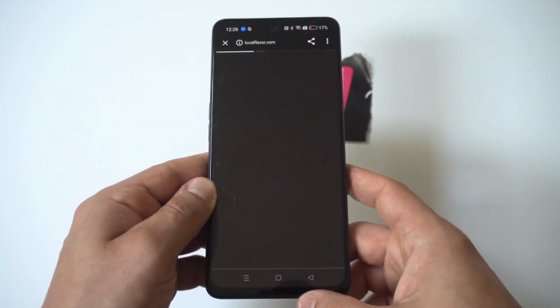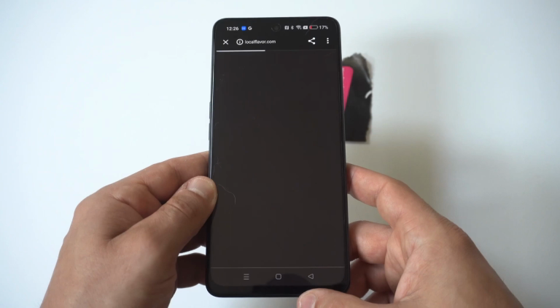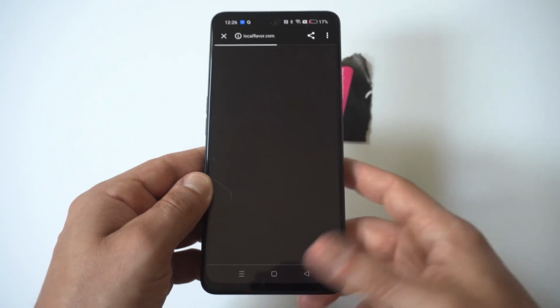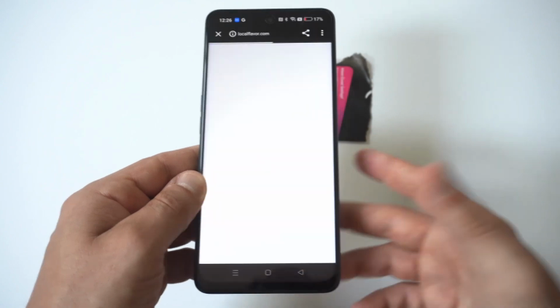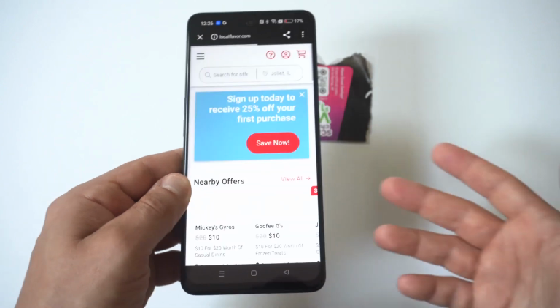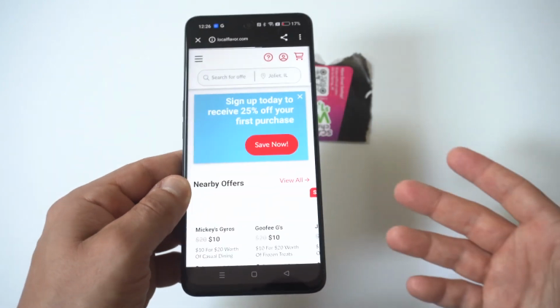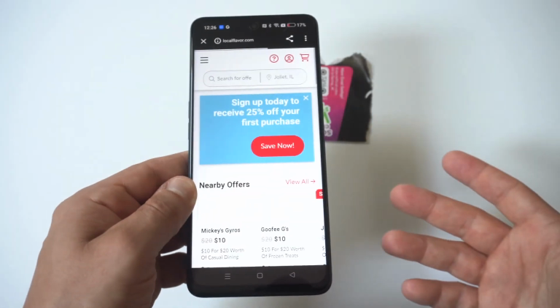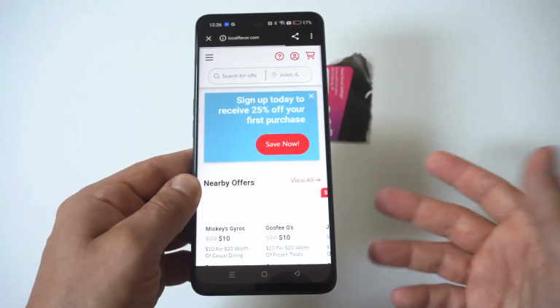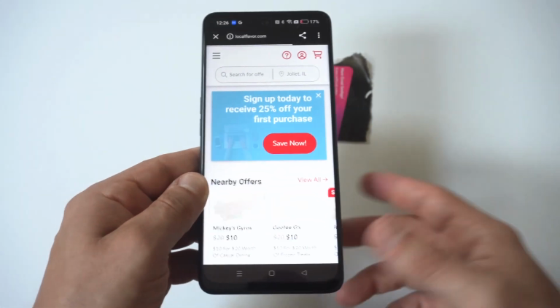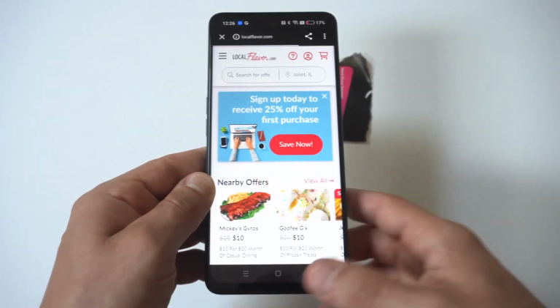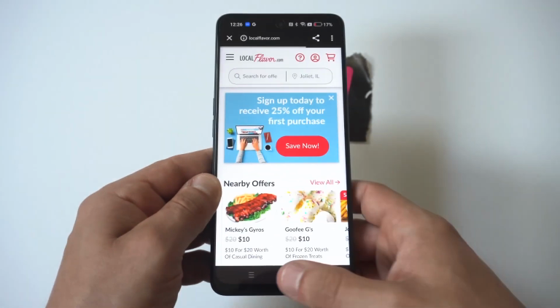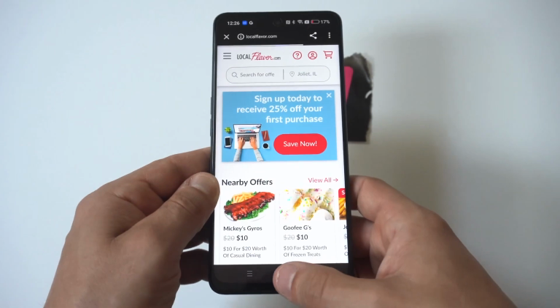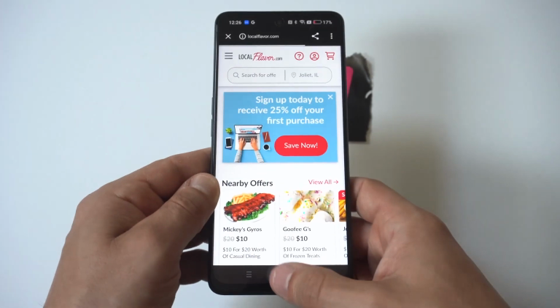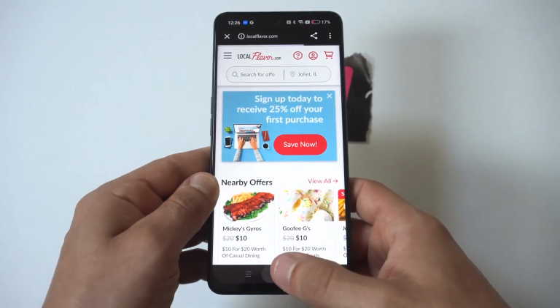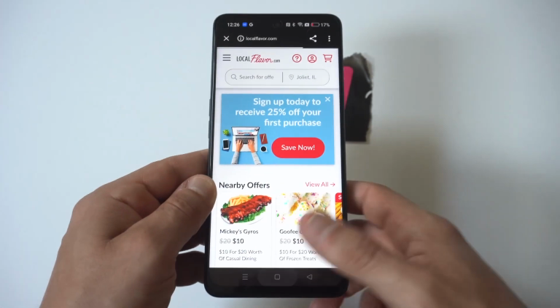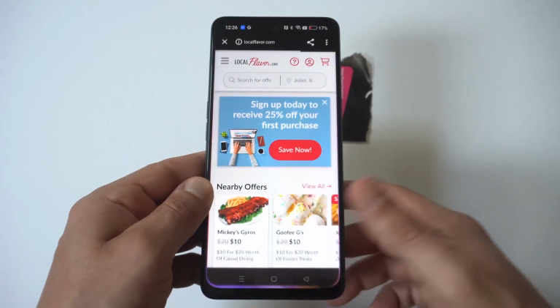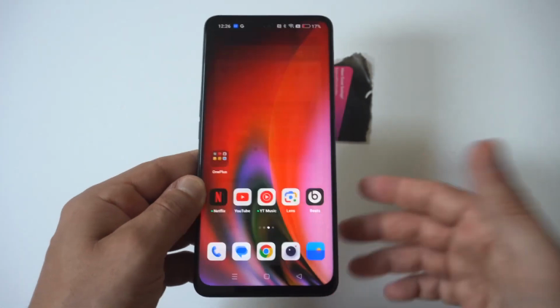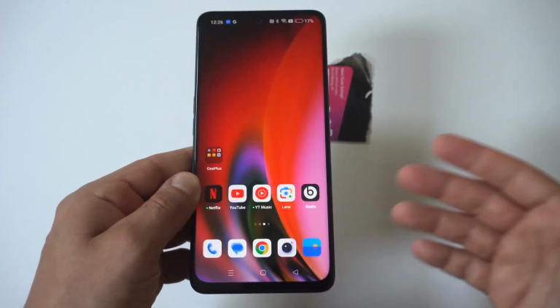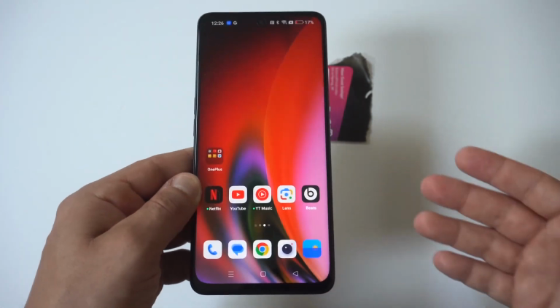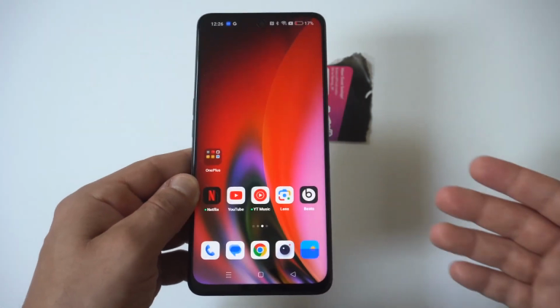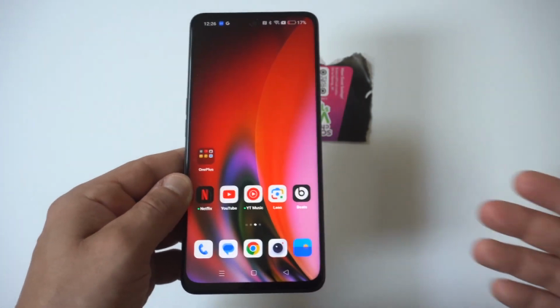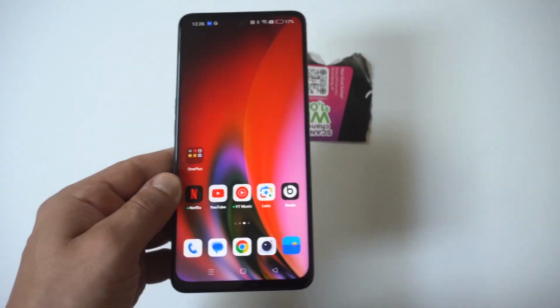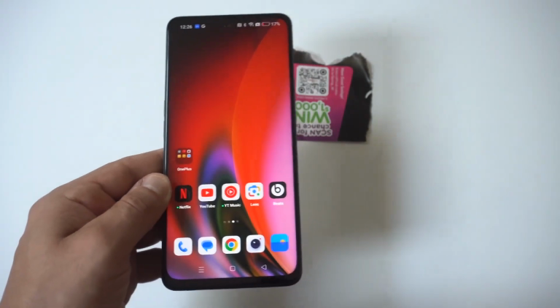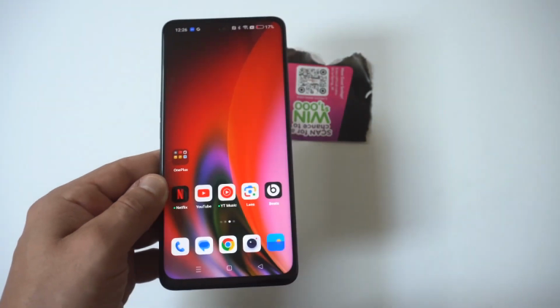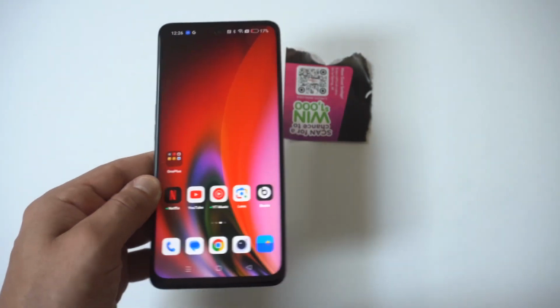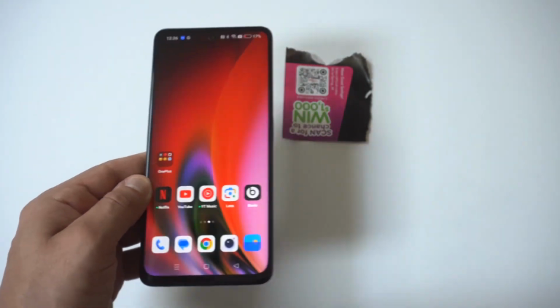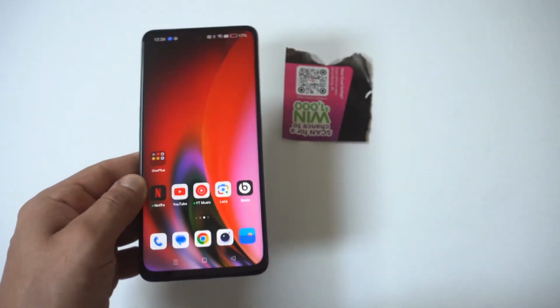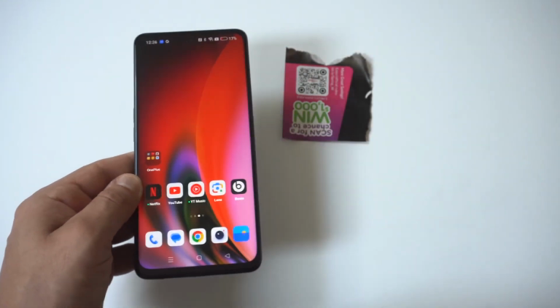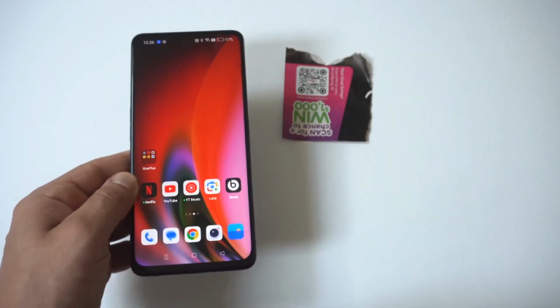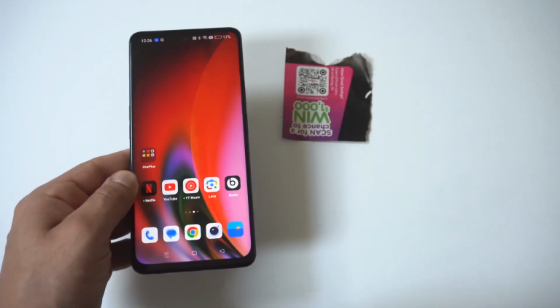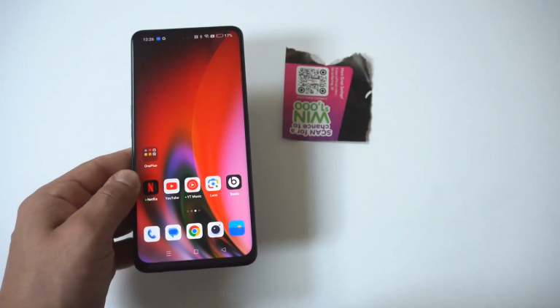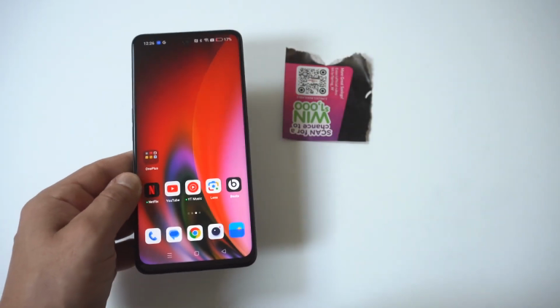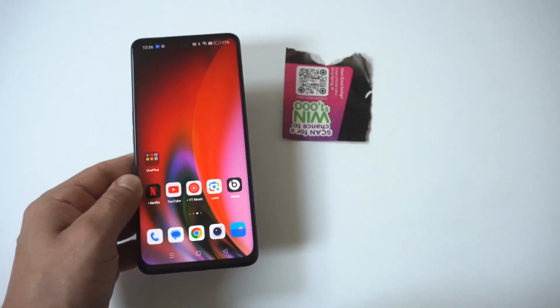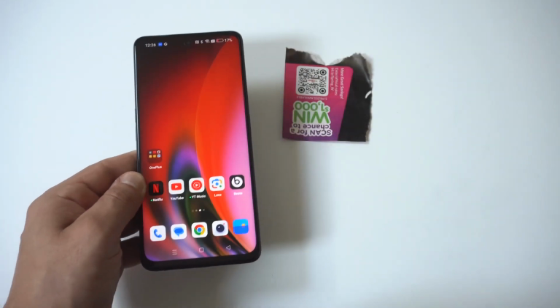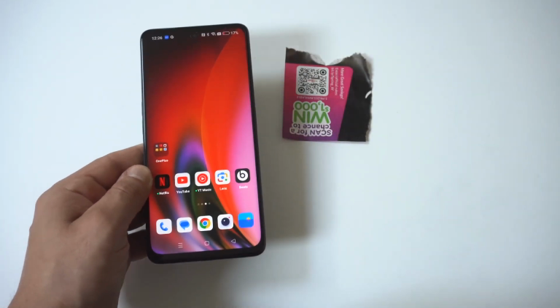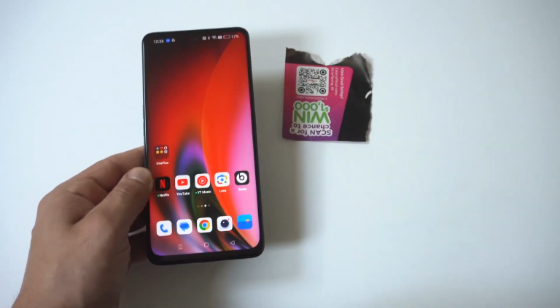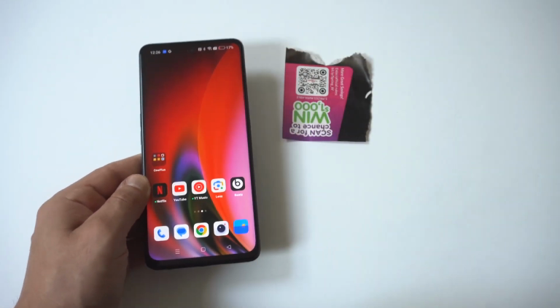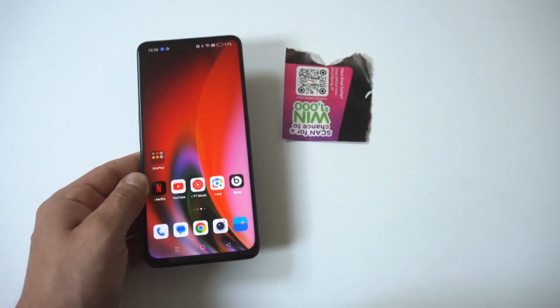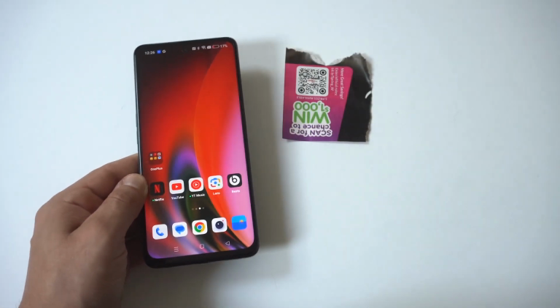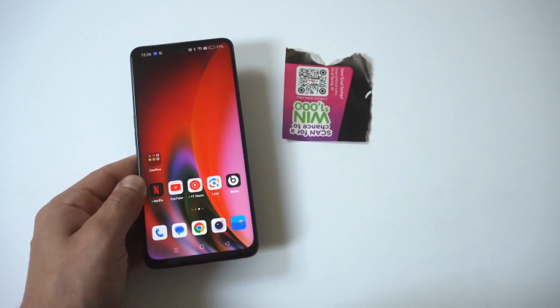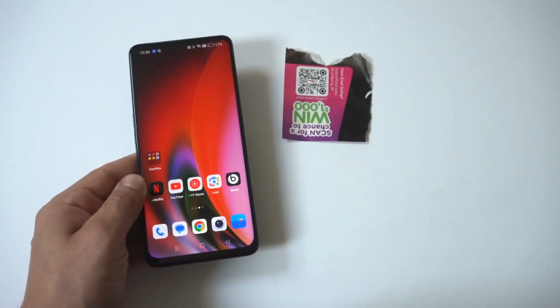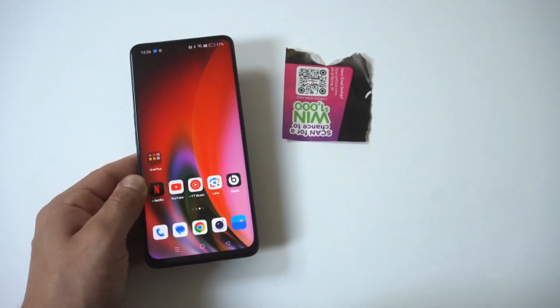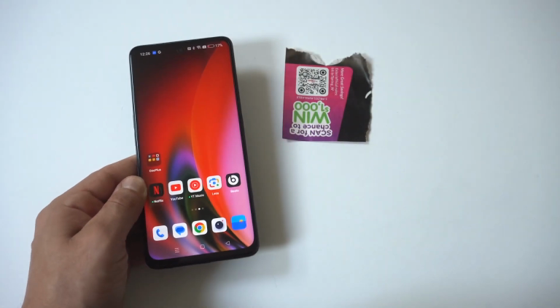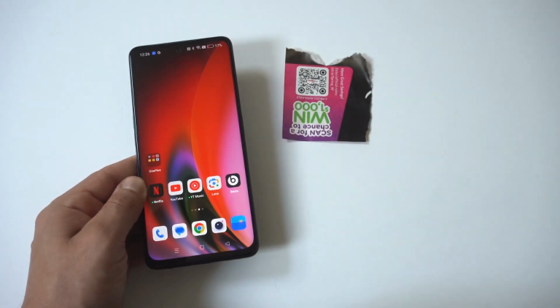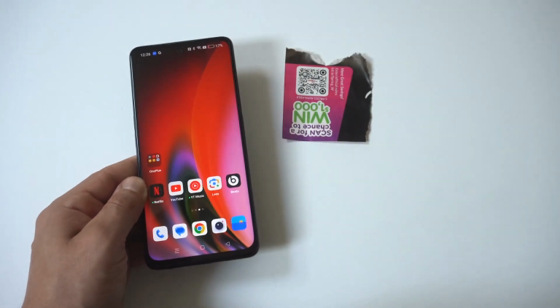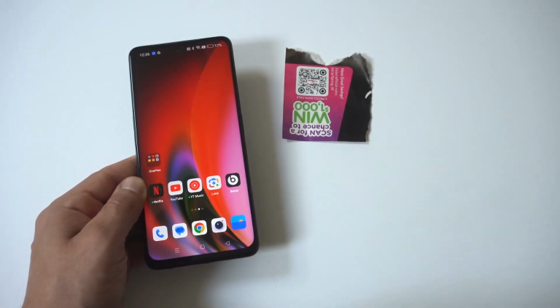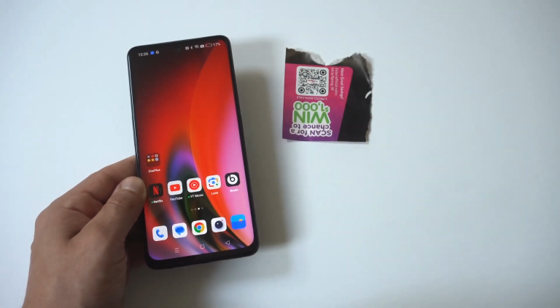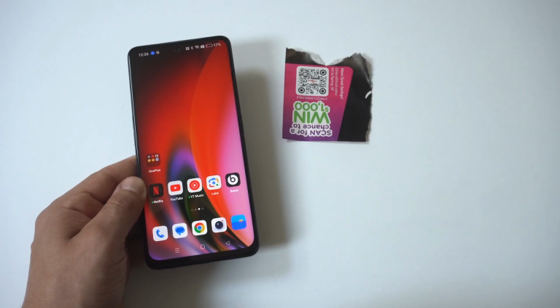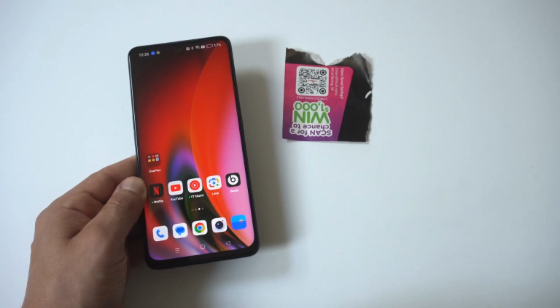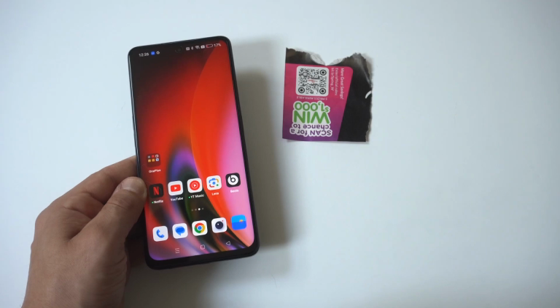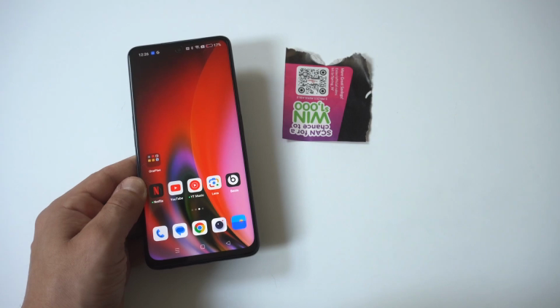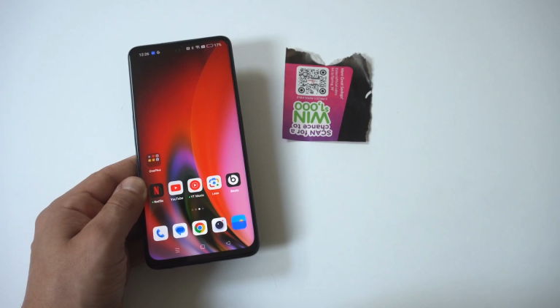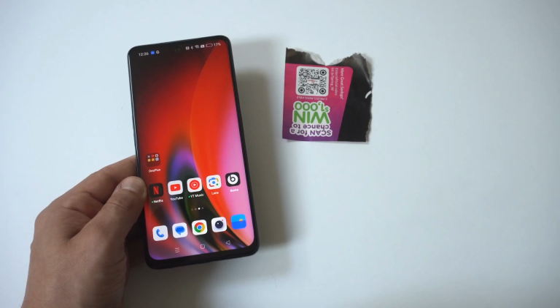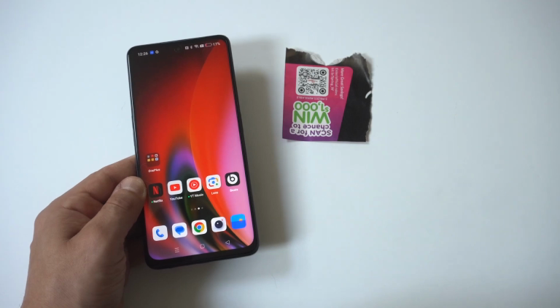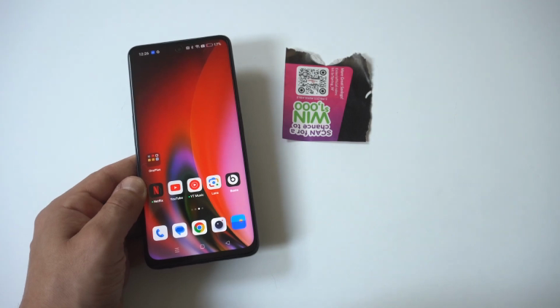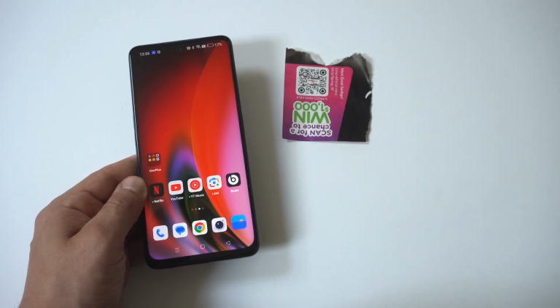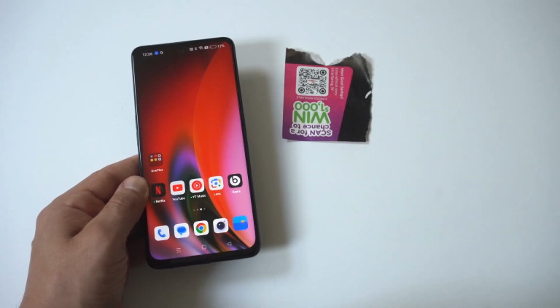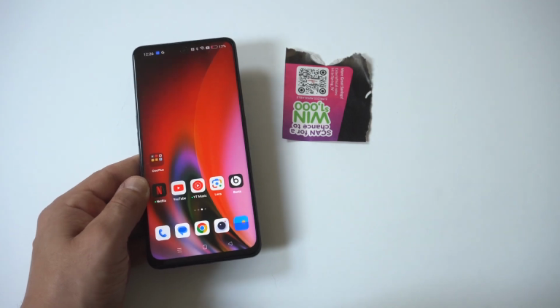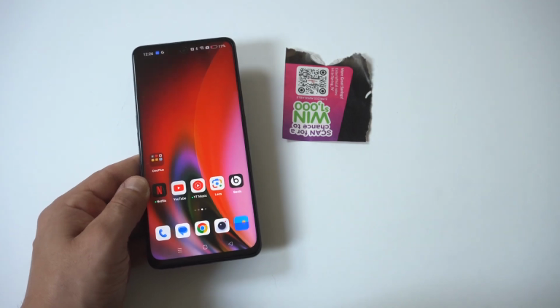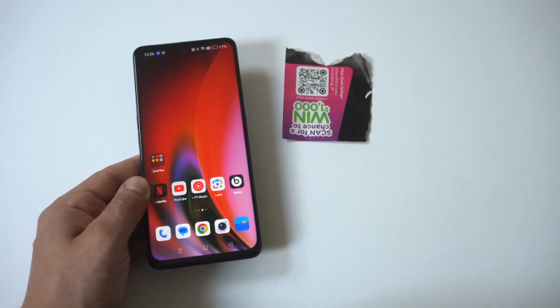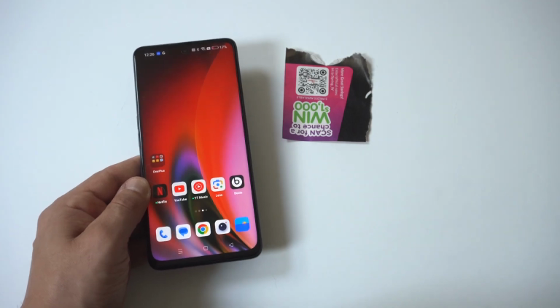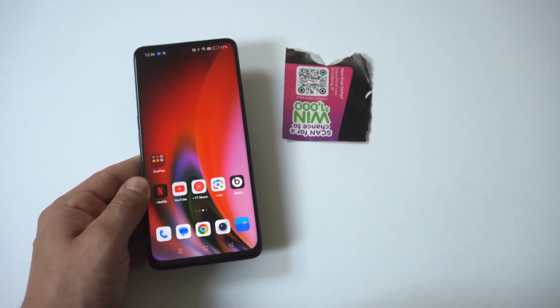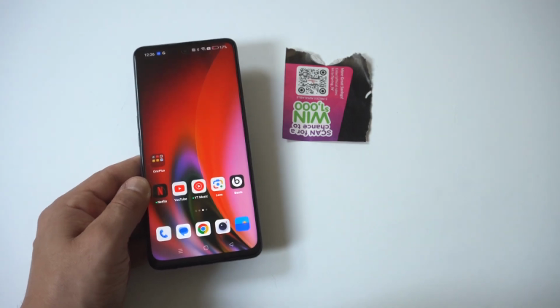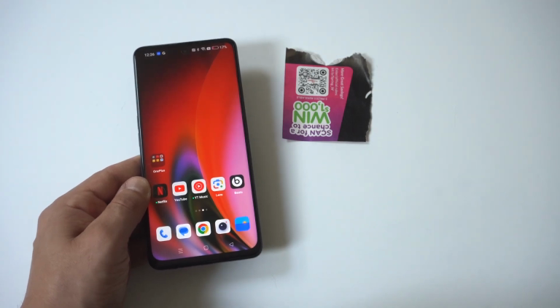The results could be checking out a restaurant menu, or just about anything — if you're looking for a coupon with your QR code. And that's how you do it.